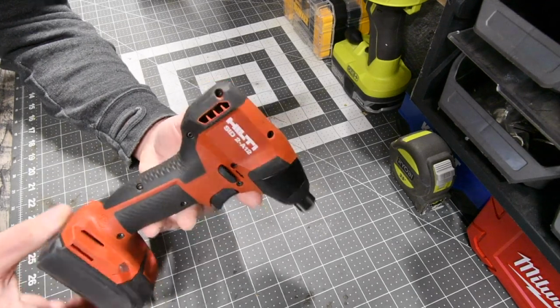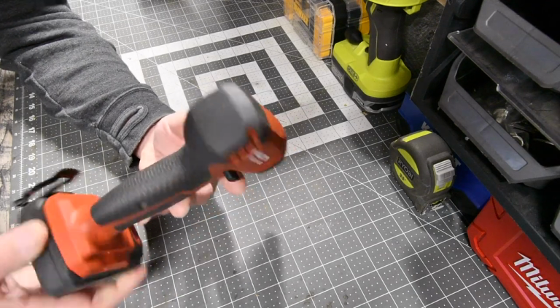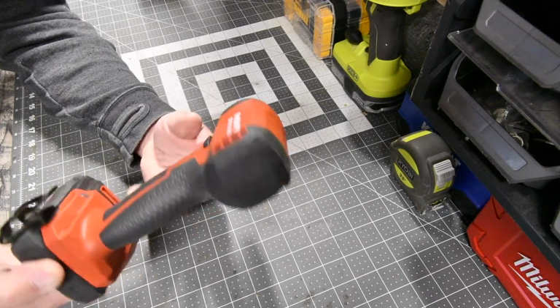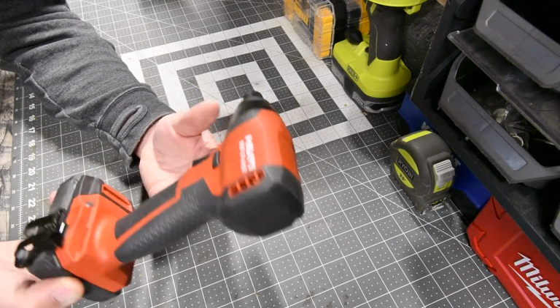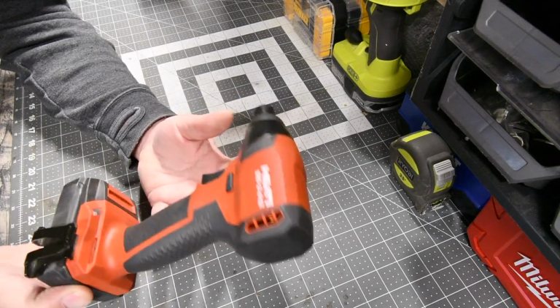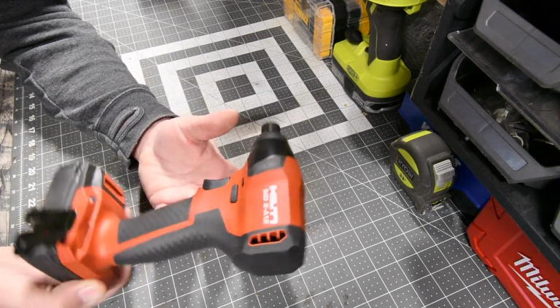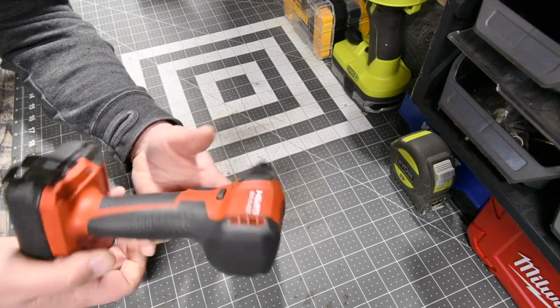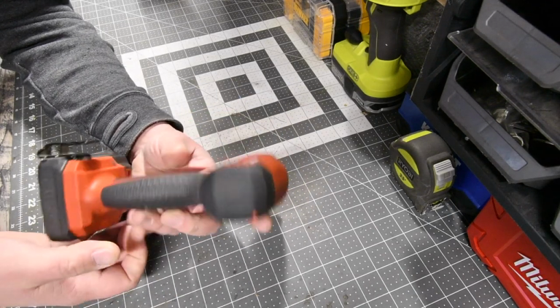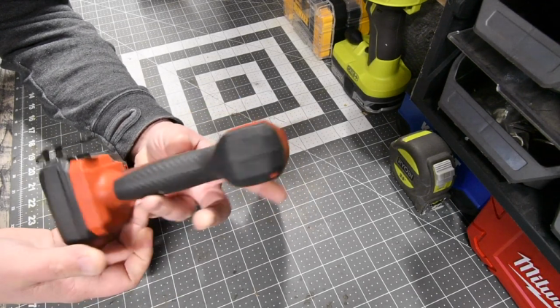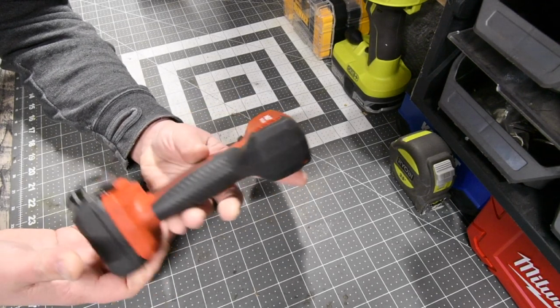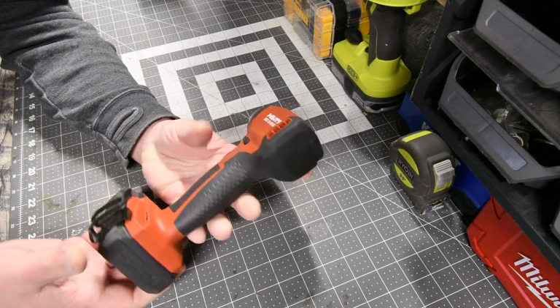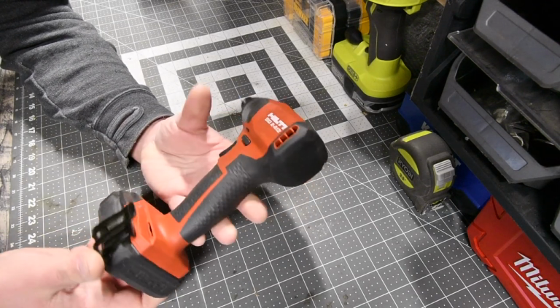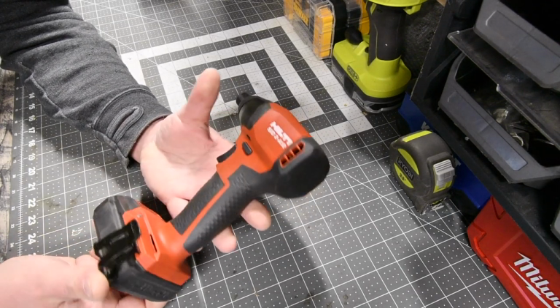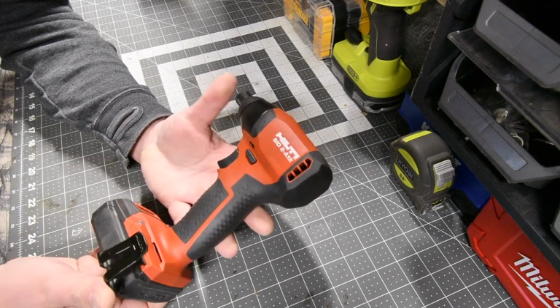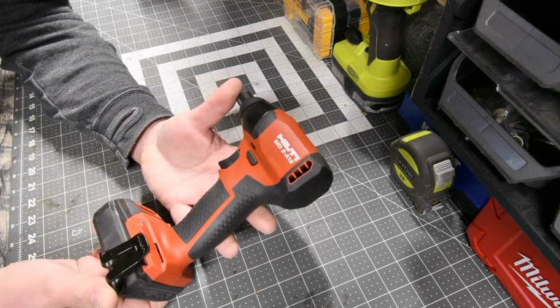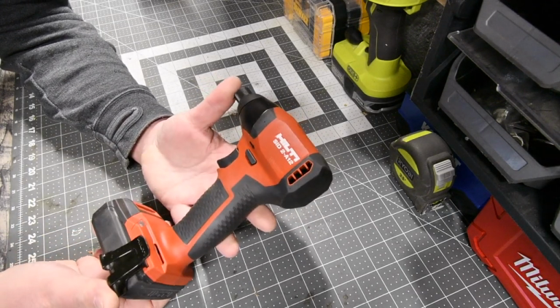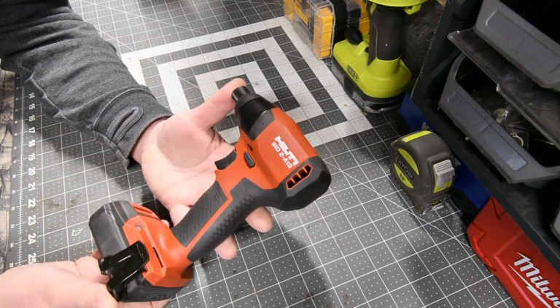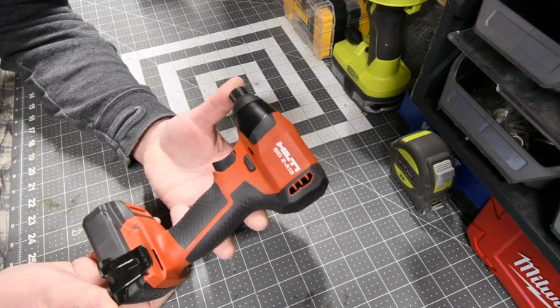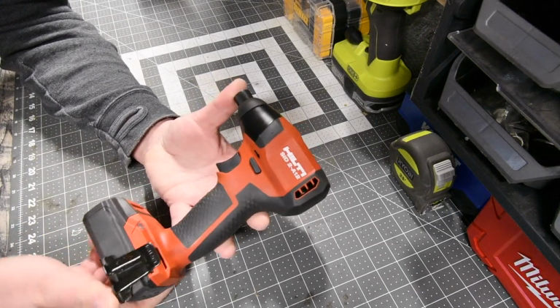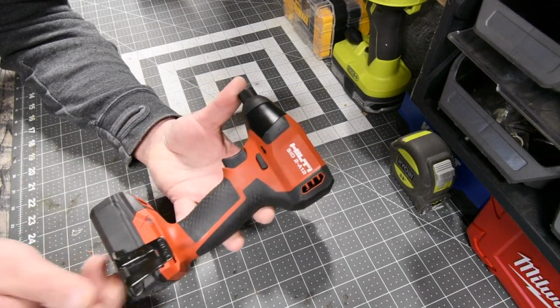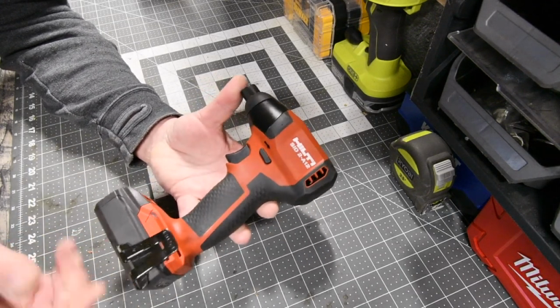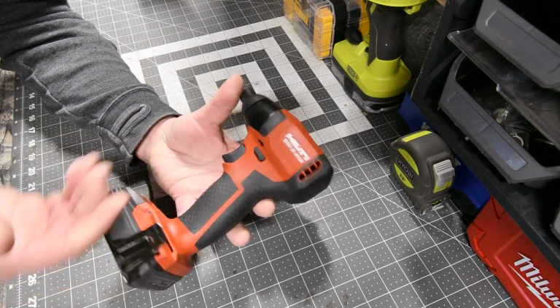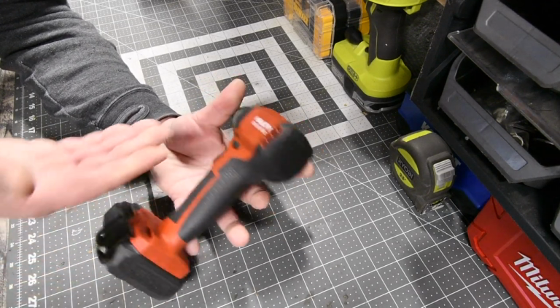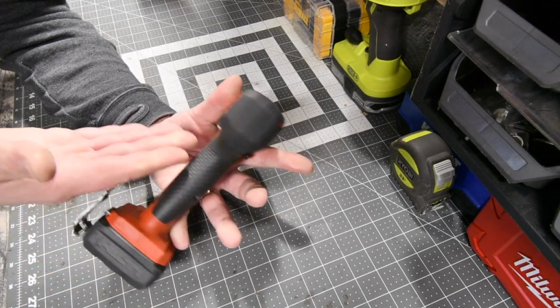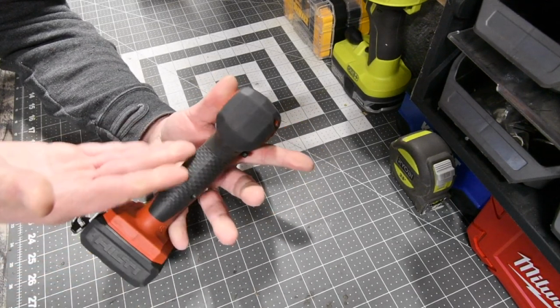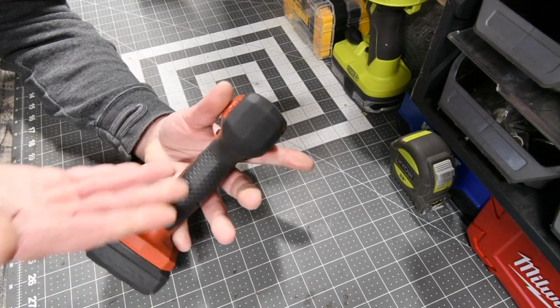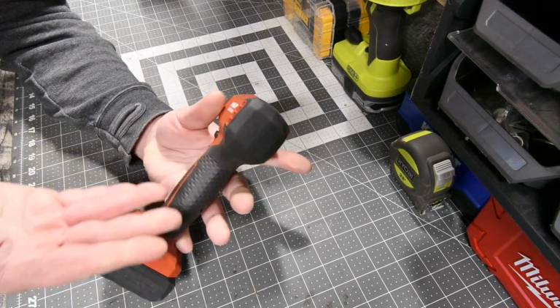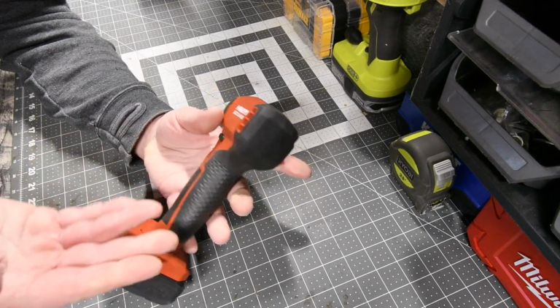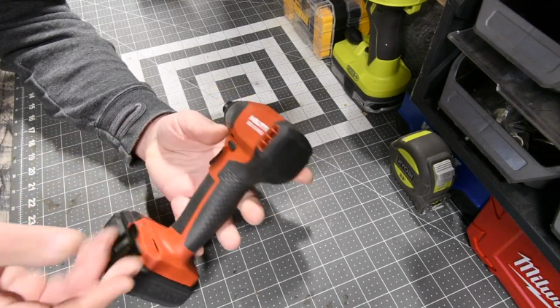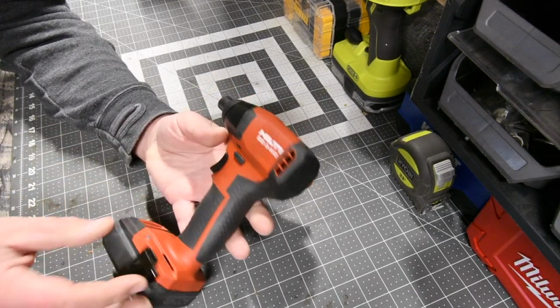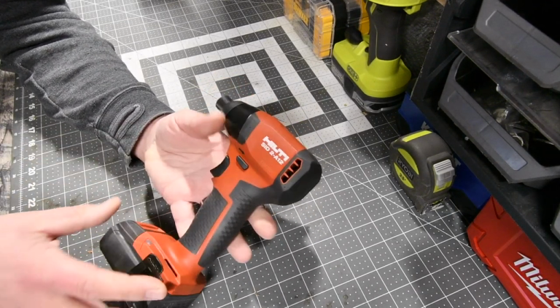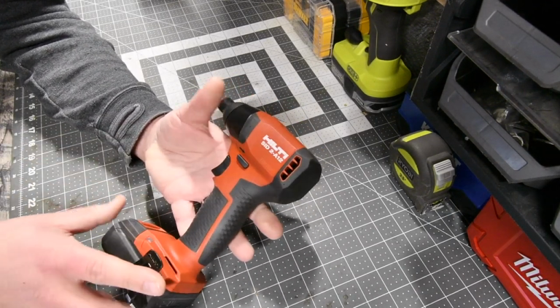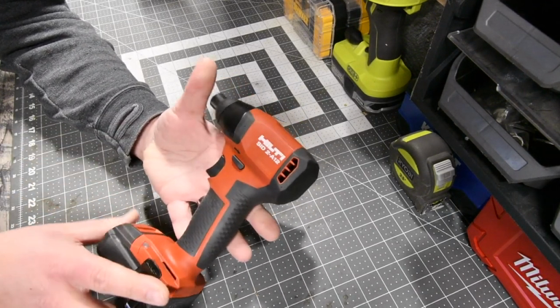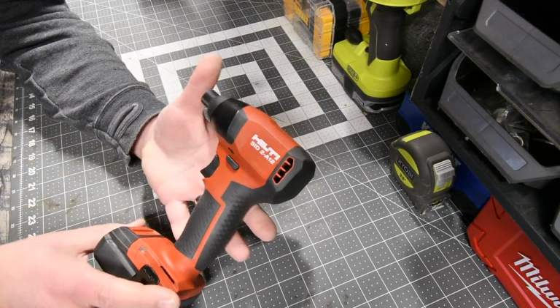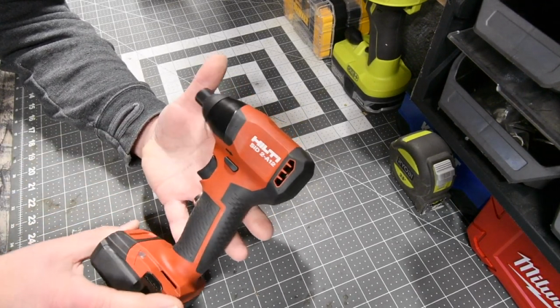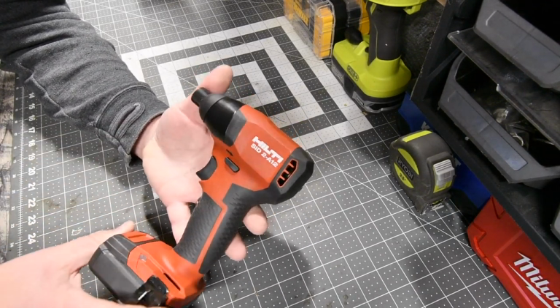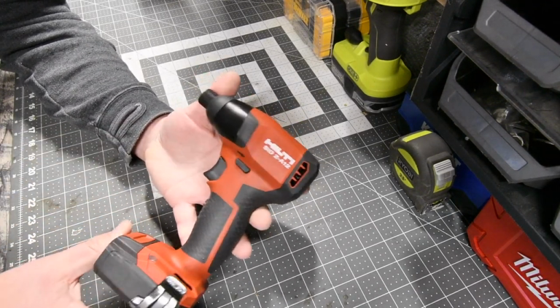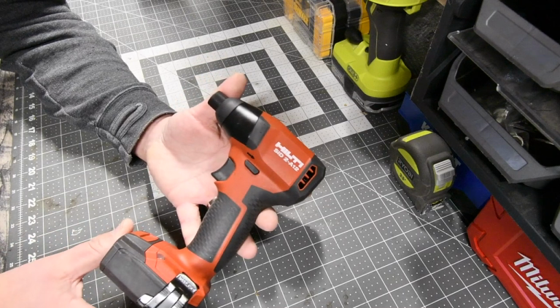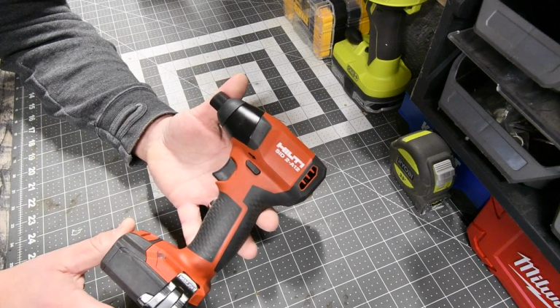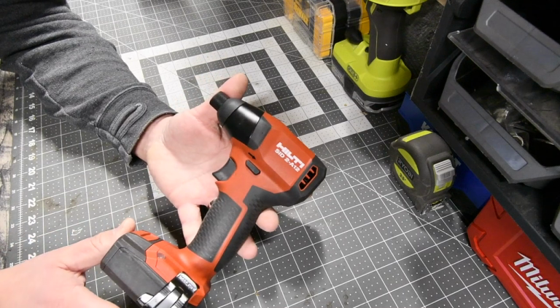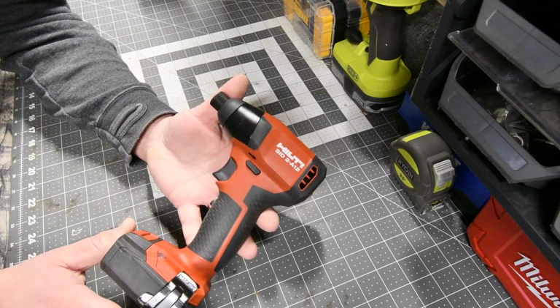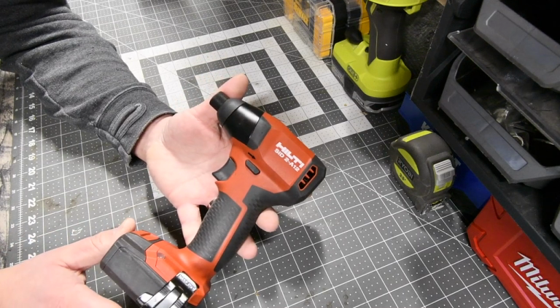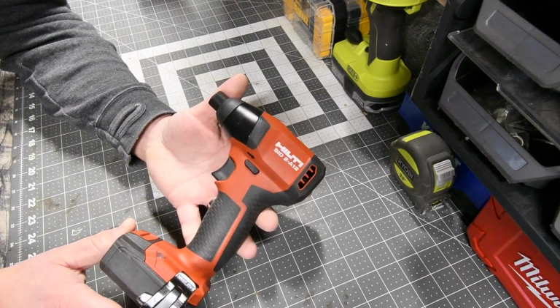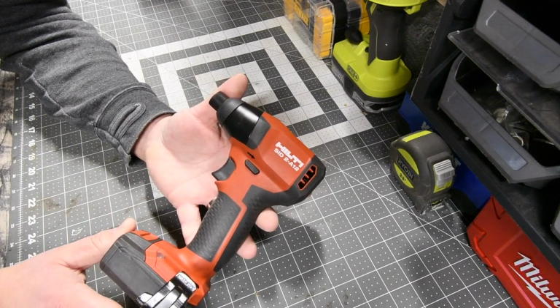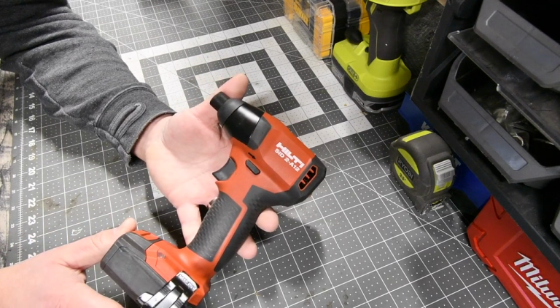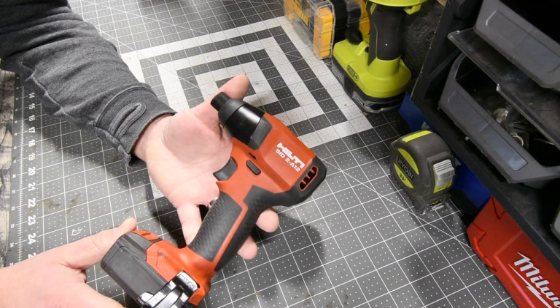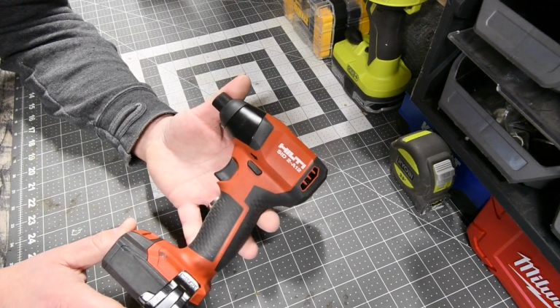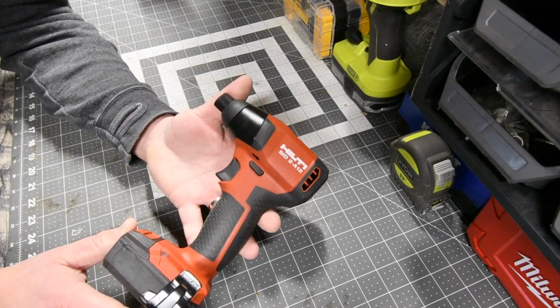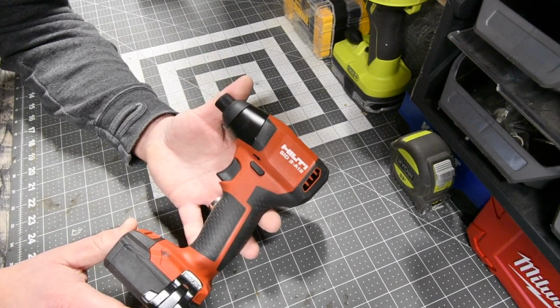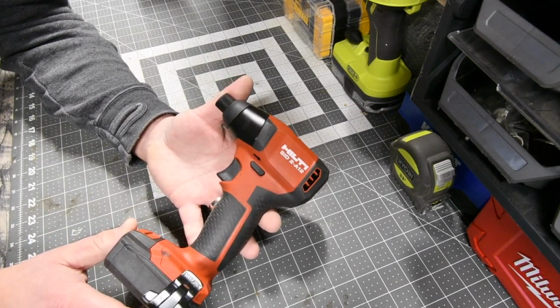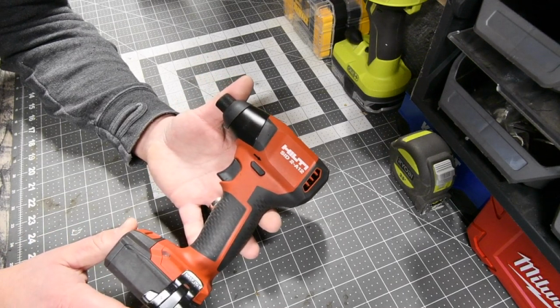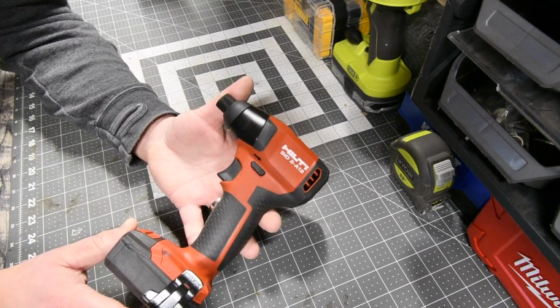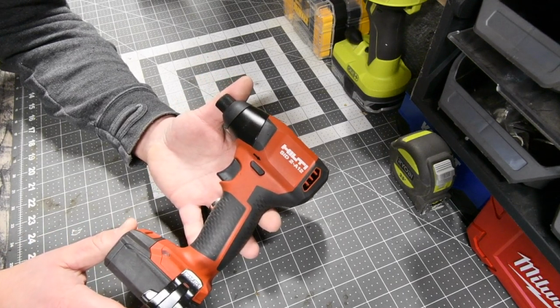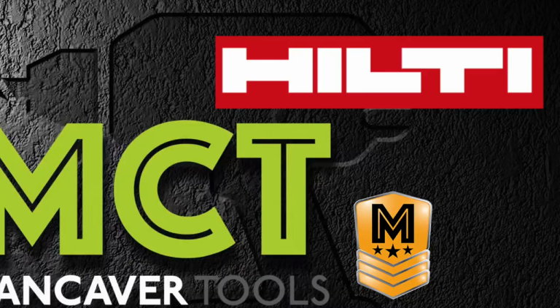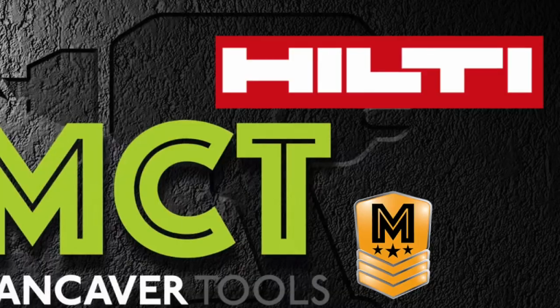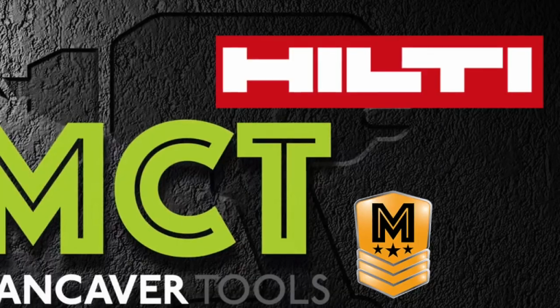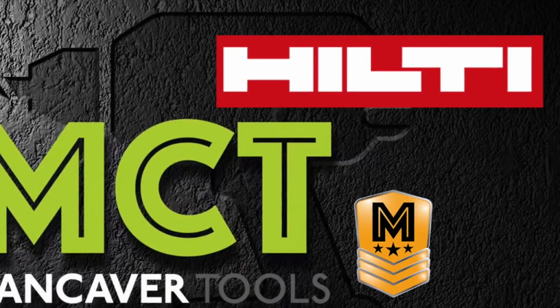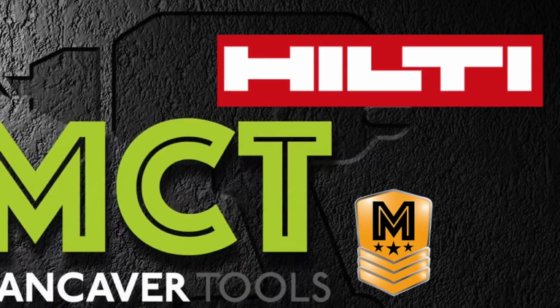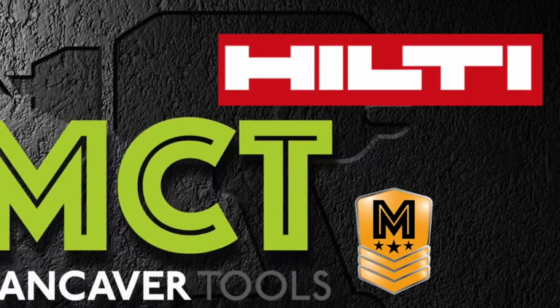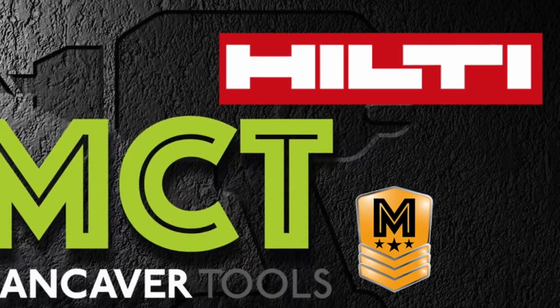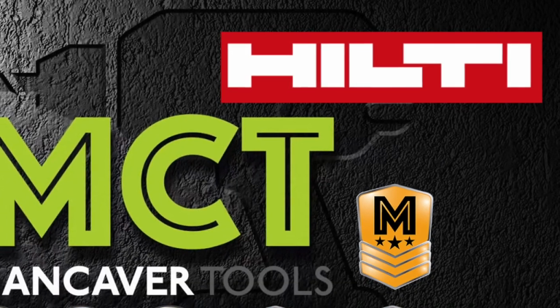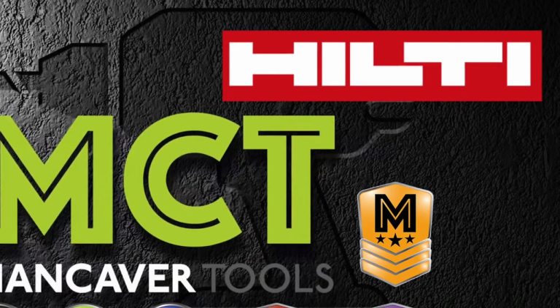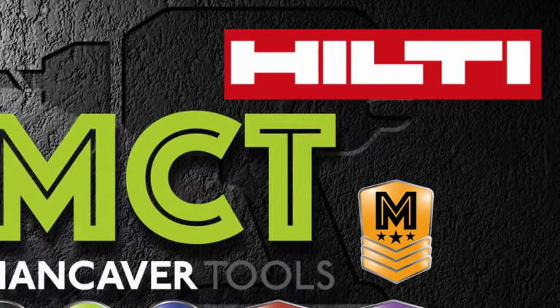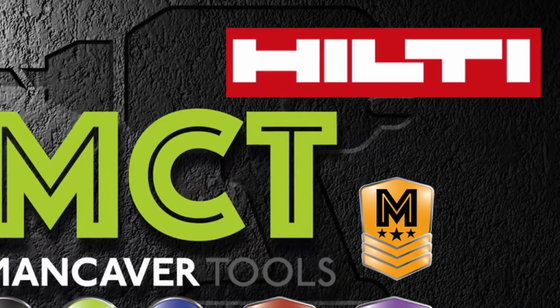That has been this MCT 2-minute review on this 12-volt Hilti impact driver. That's pretty much it. I'll see you guys on the next one. Thank you.